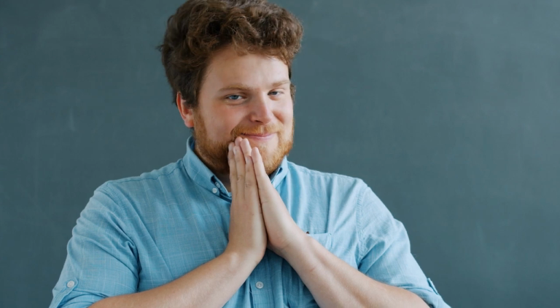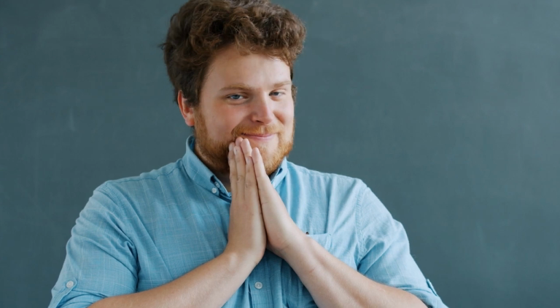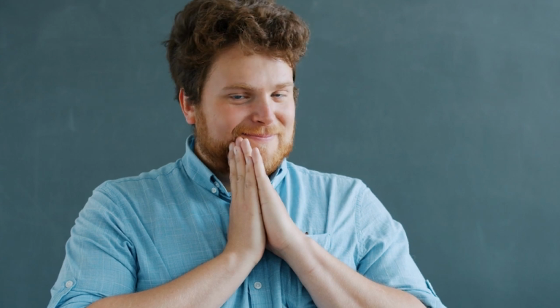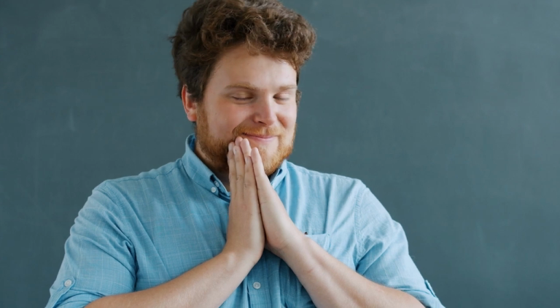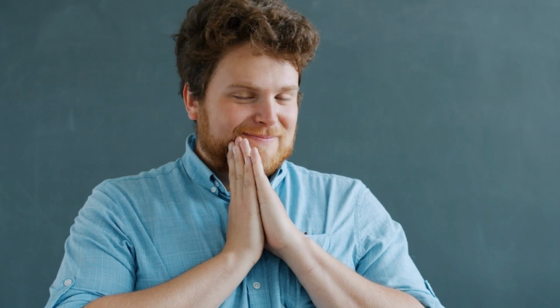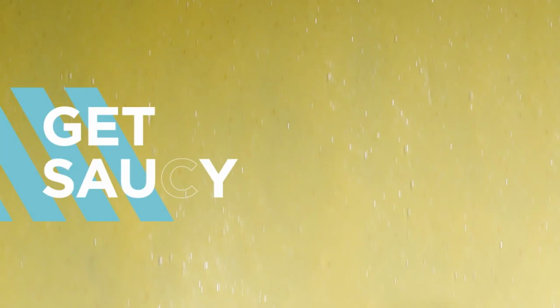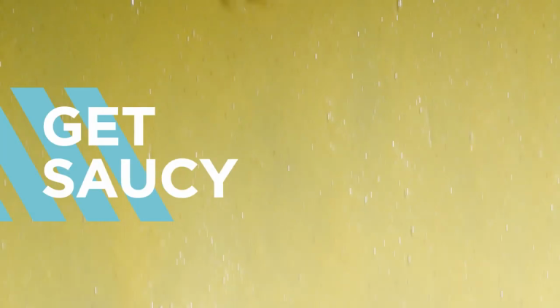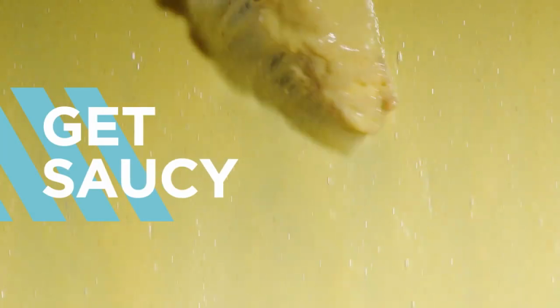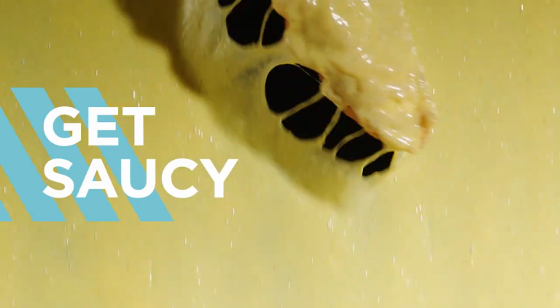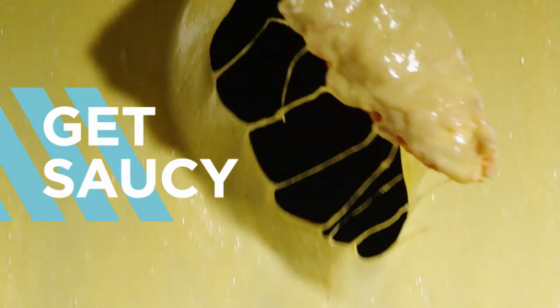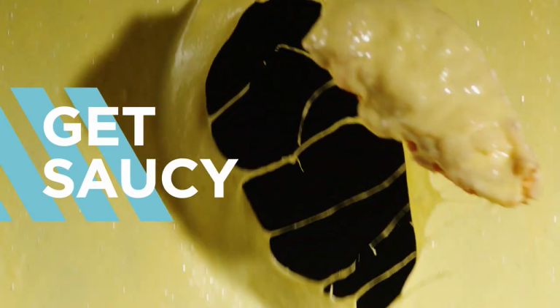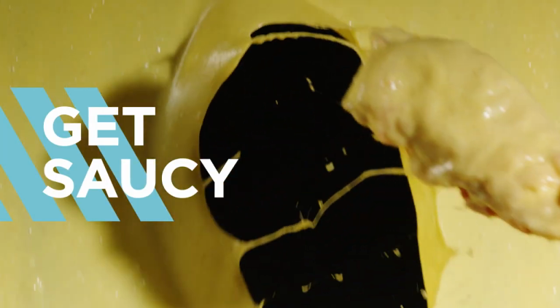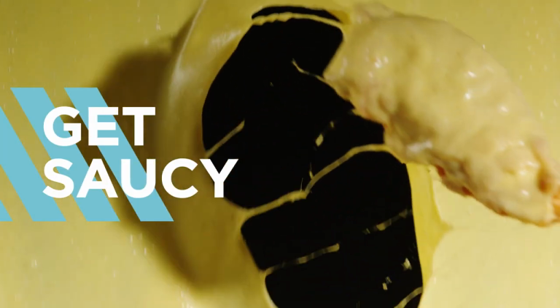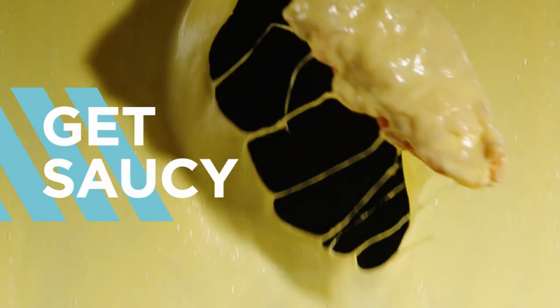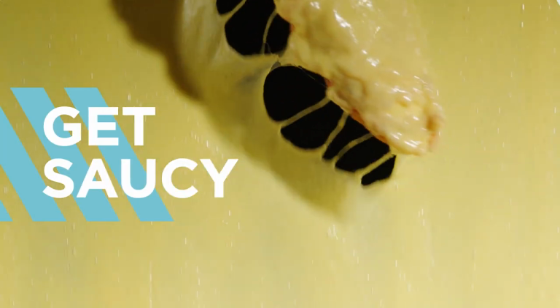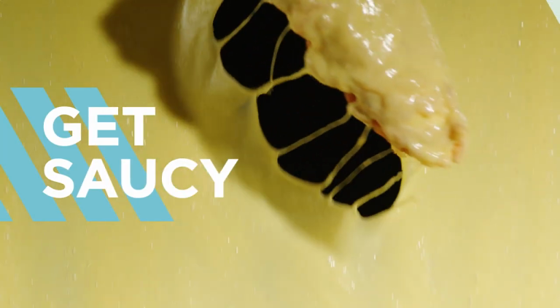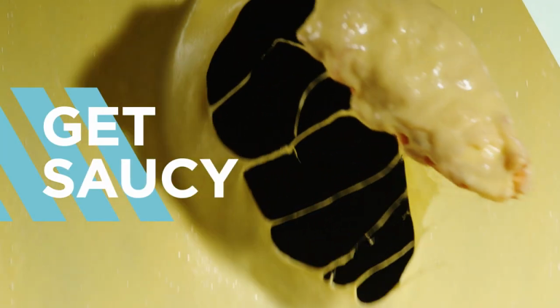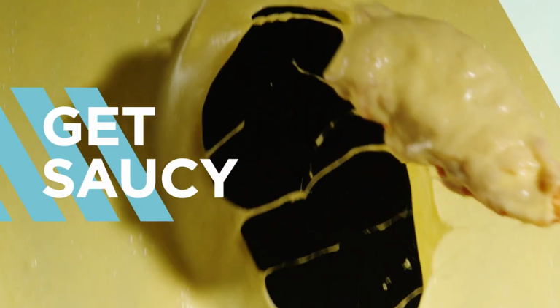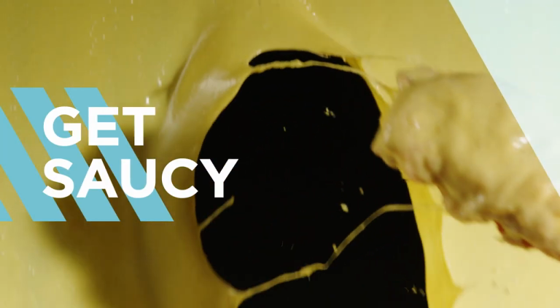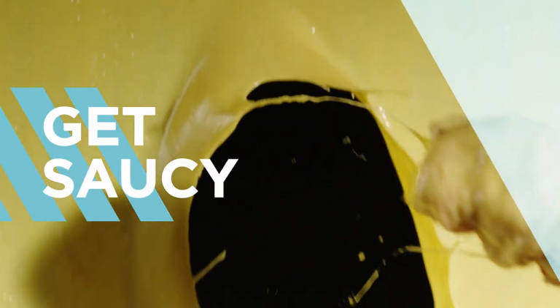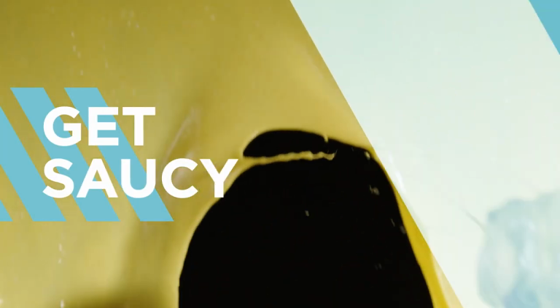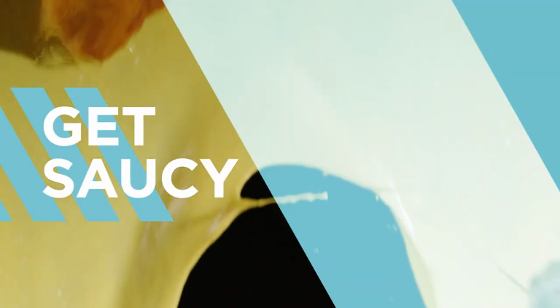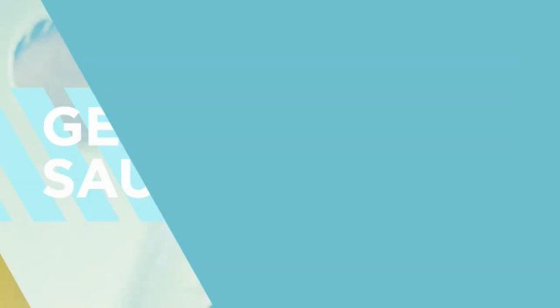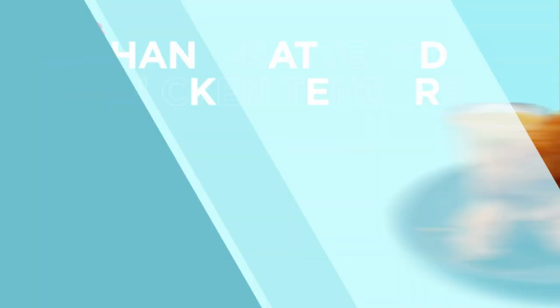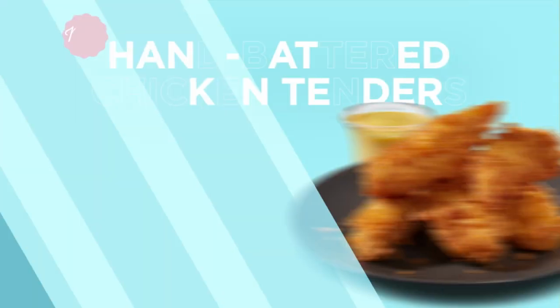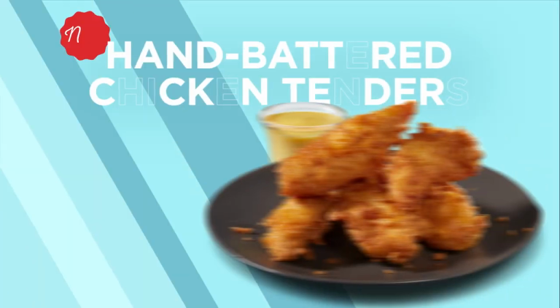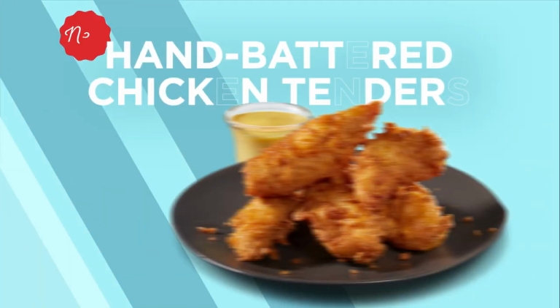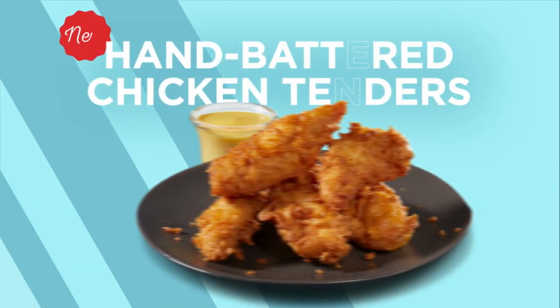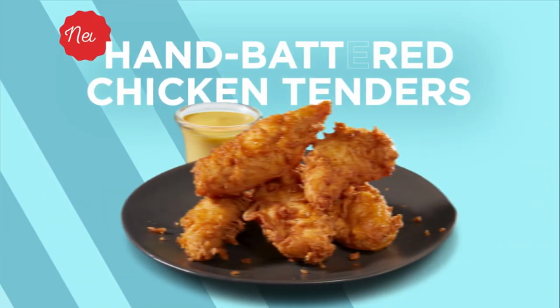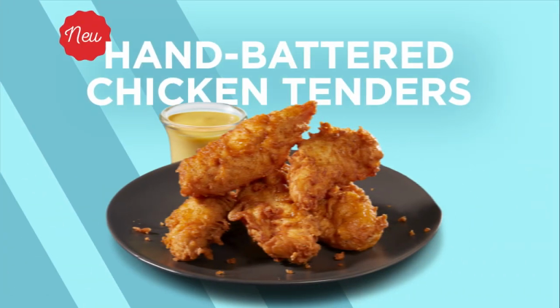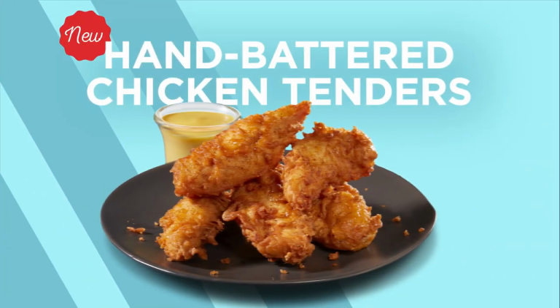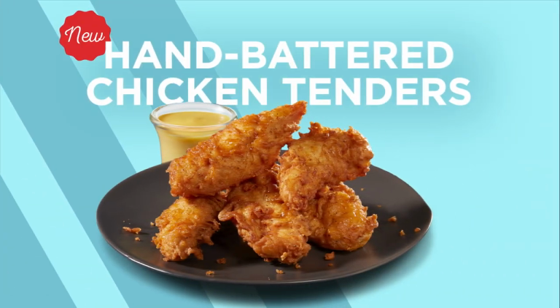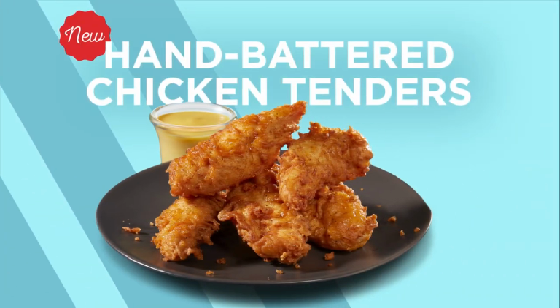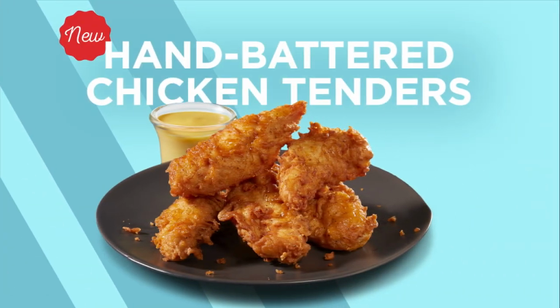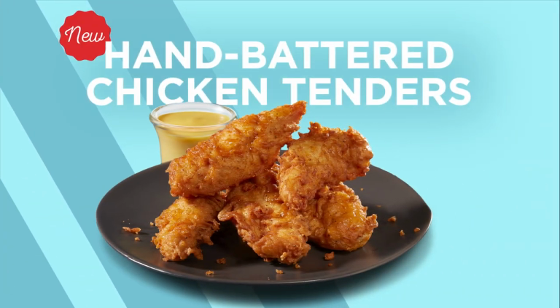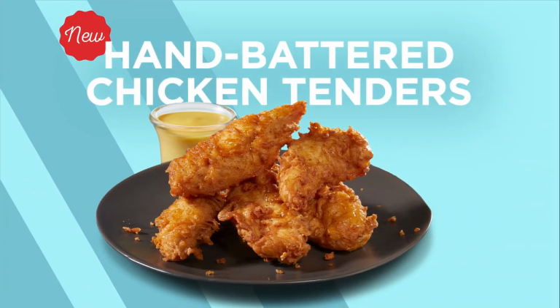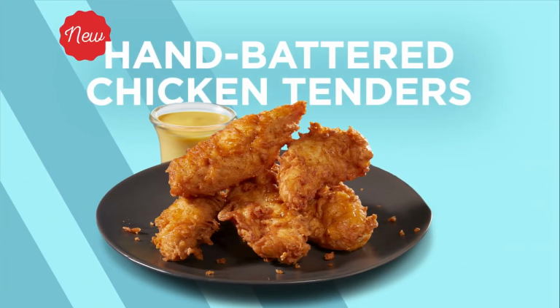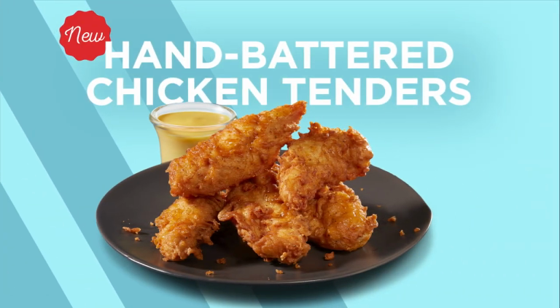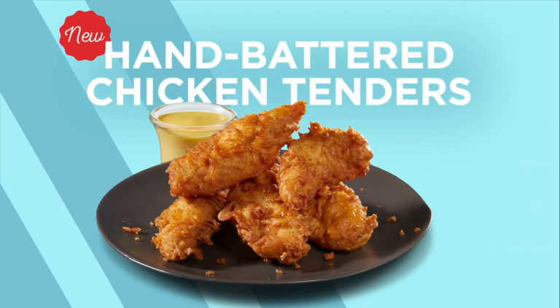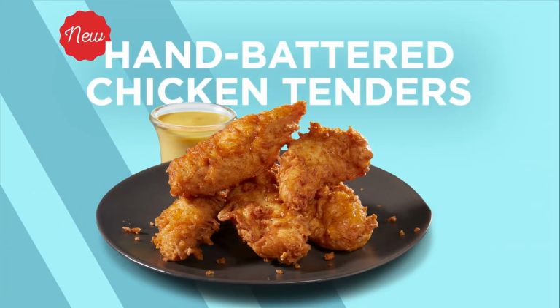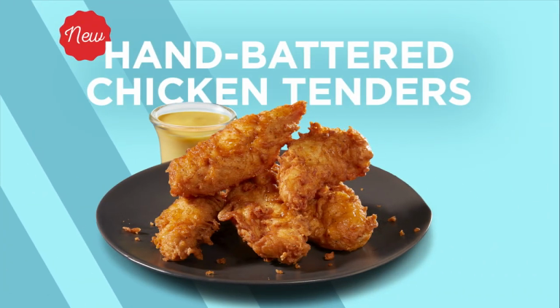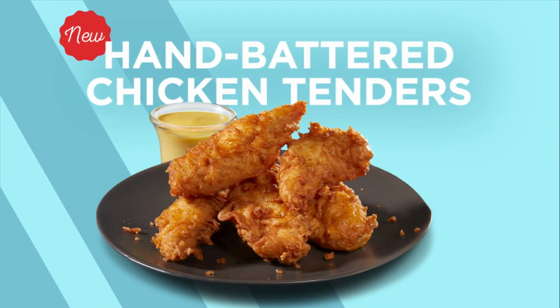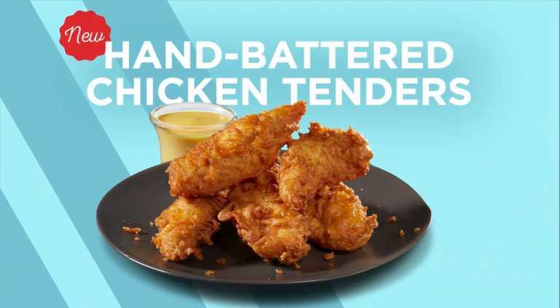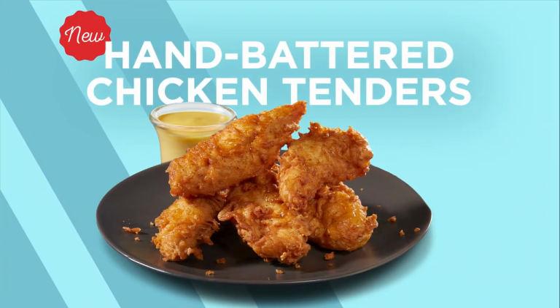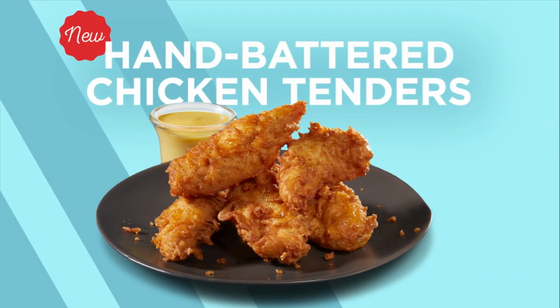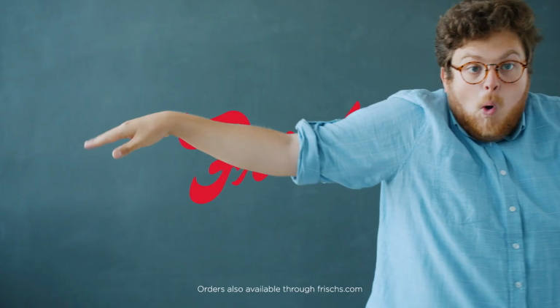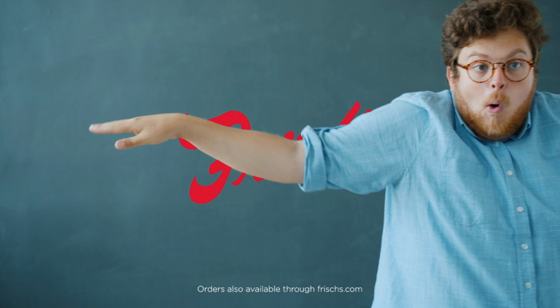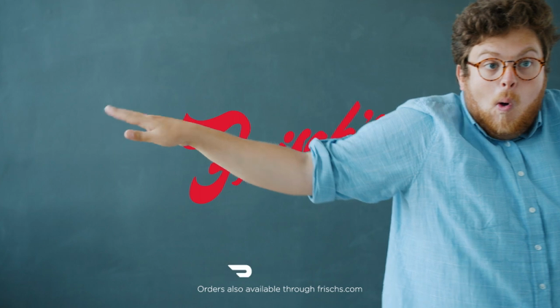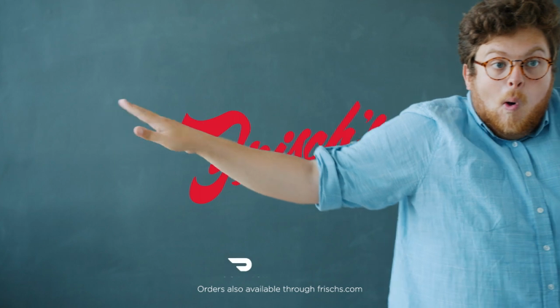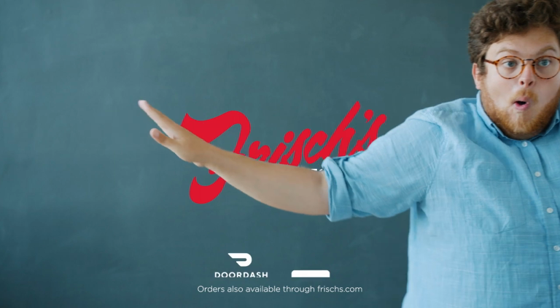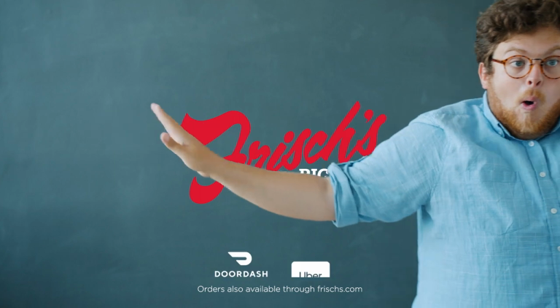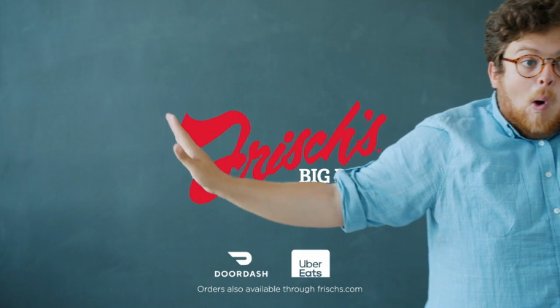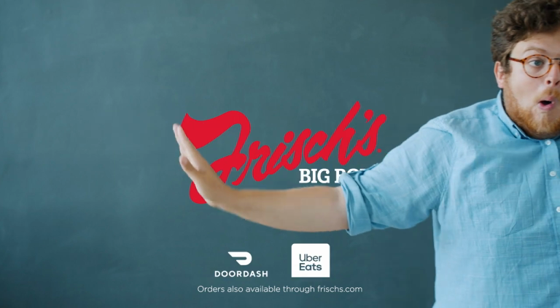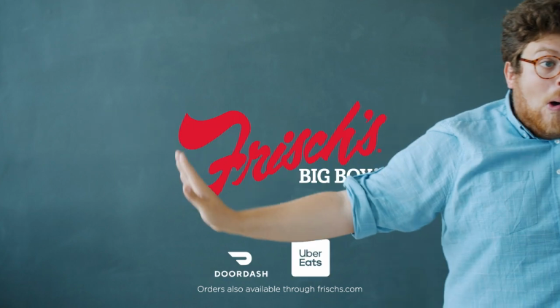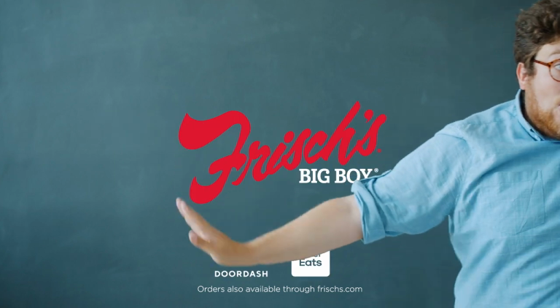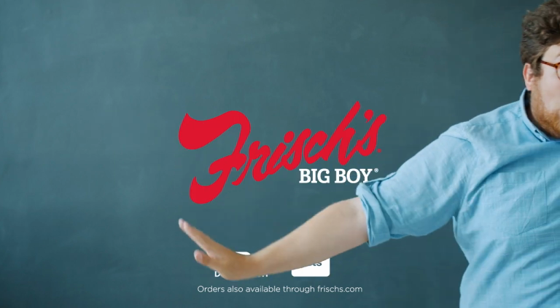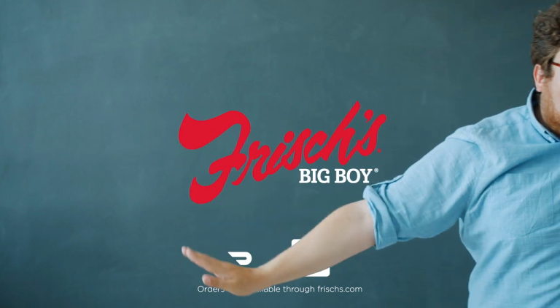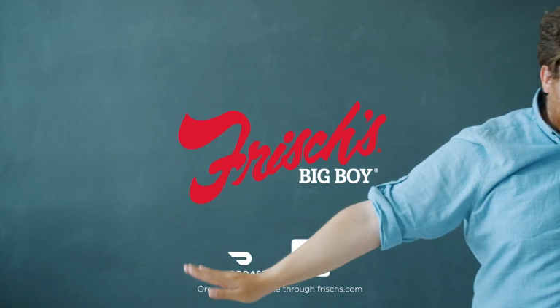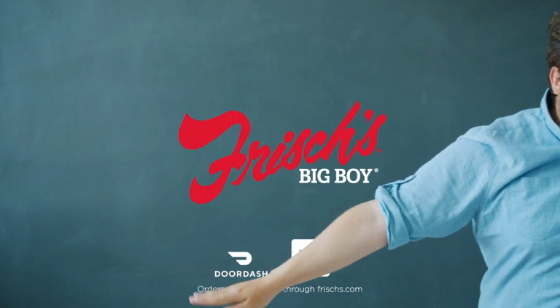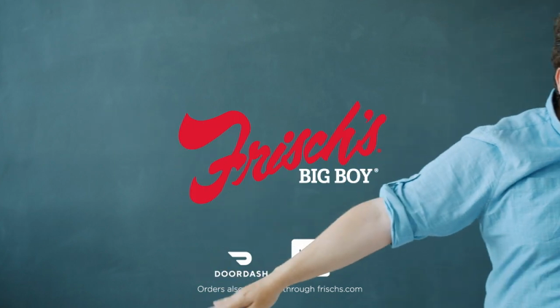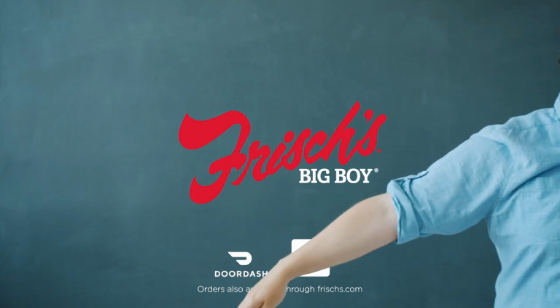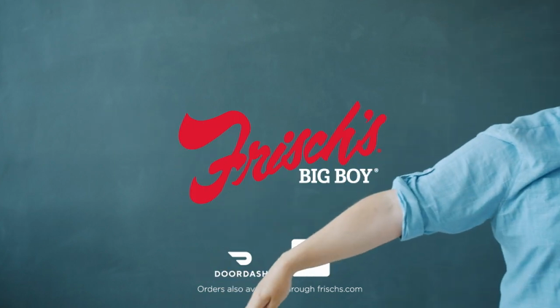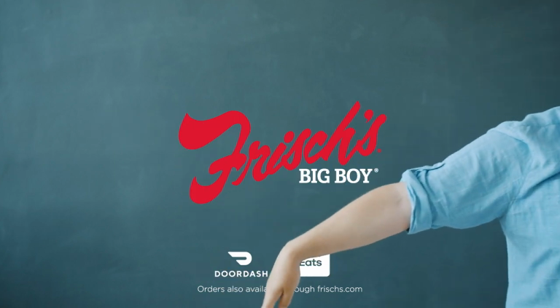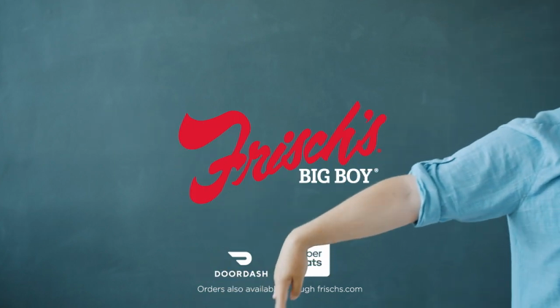Get saucy with it. You'll fall in love with our new hand battered chicken tenders, available on DoorDash and Uber Eats.